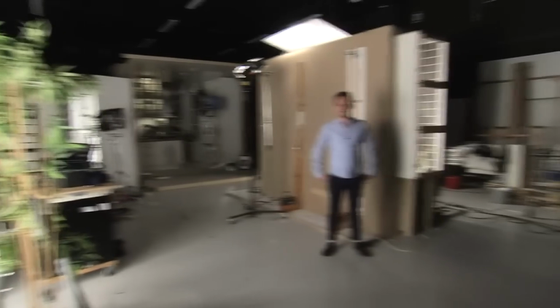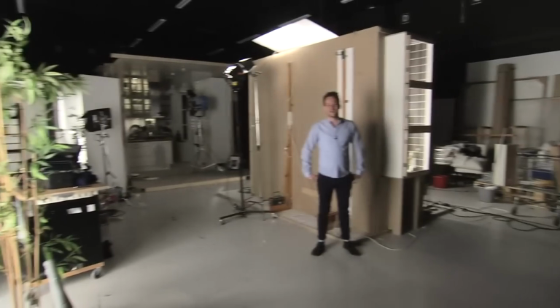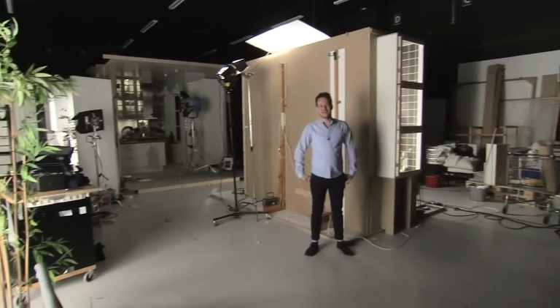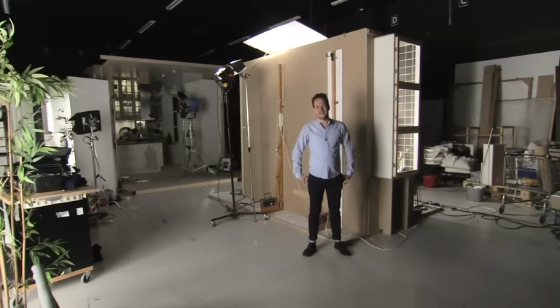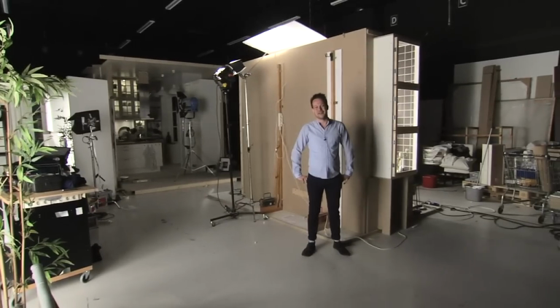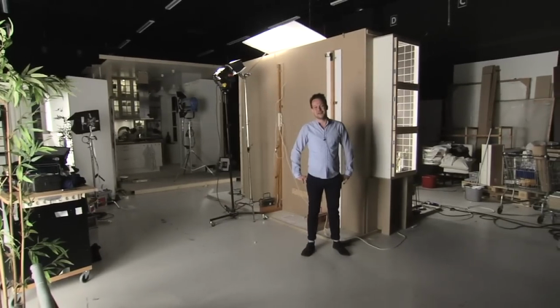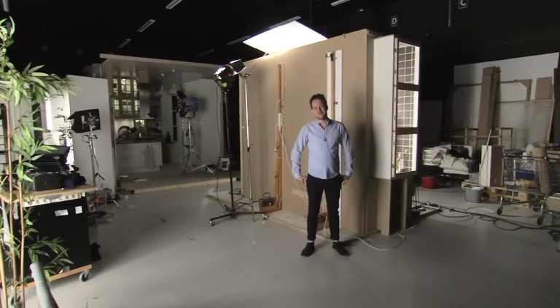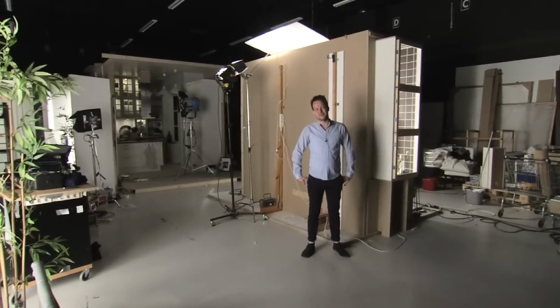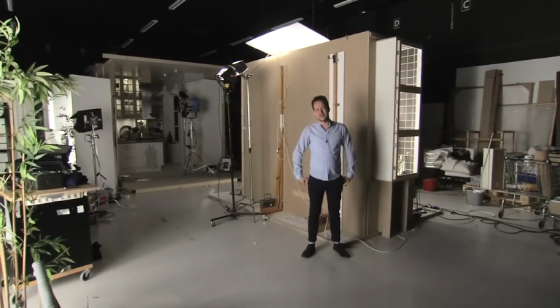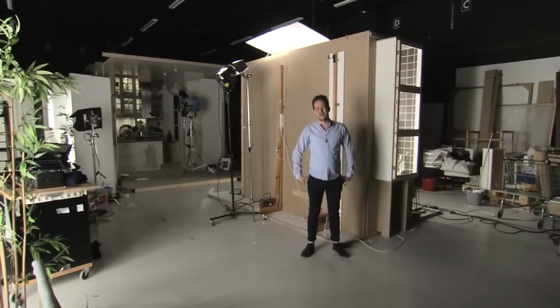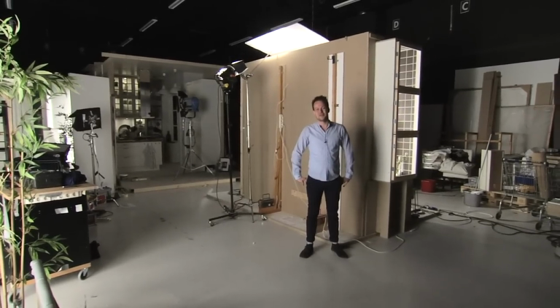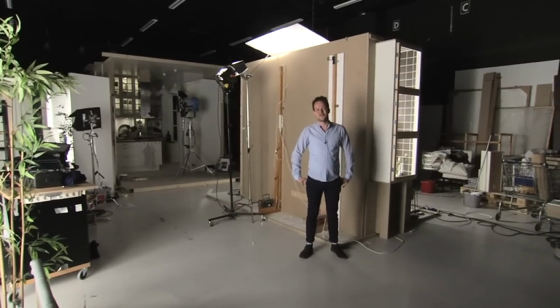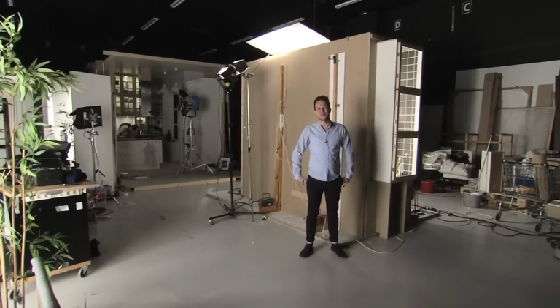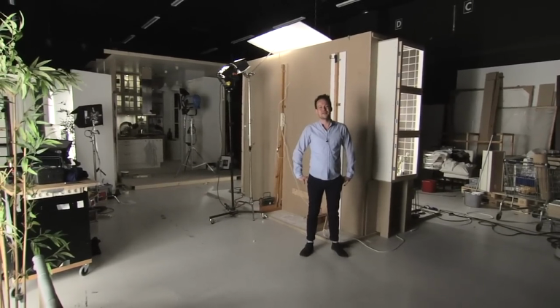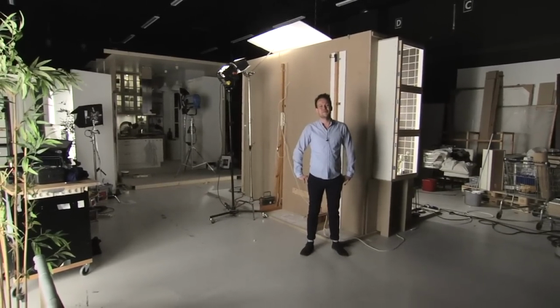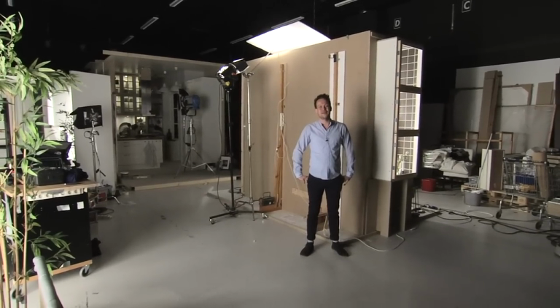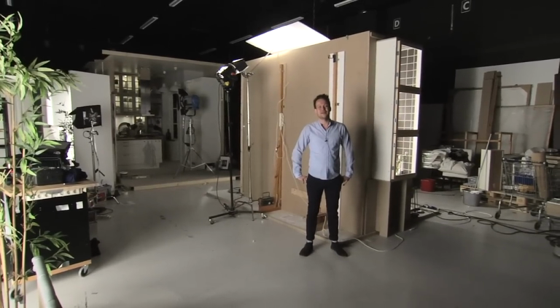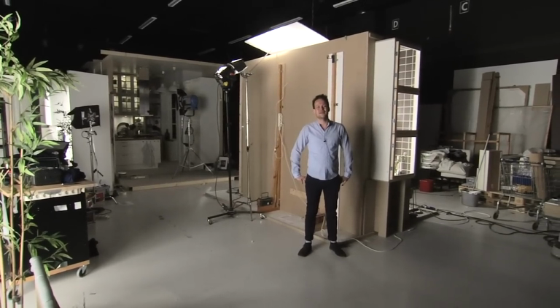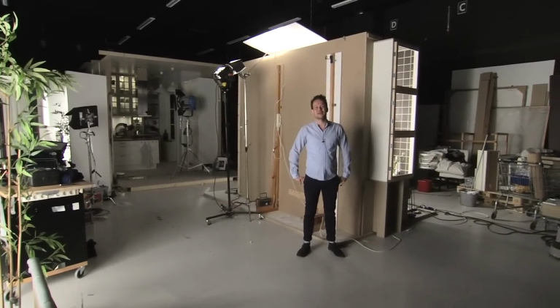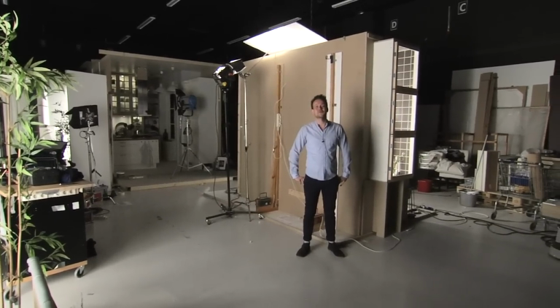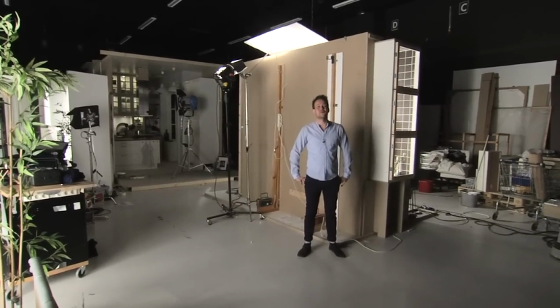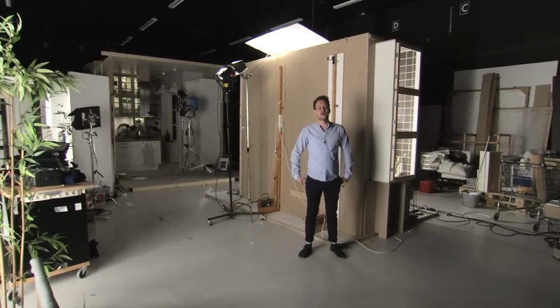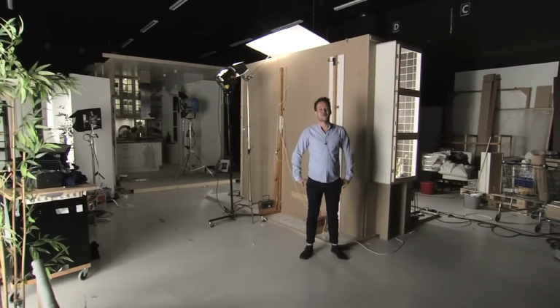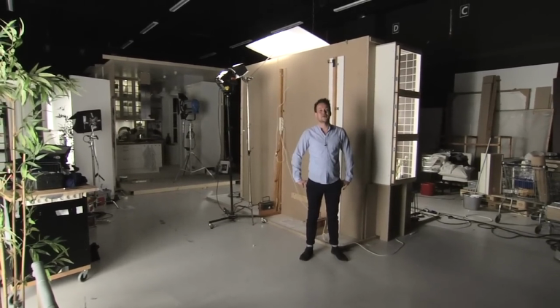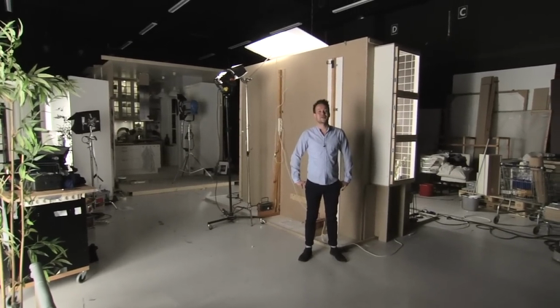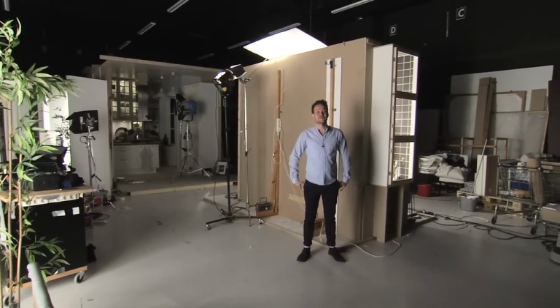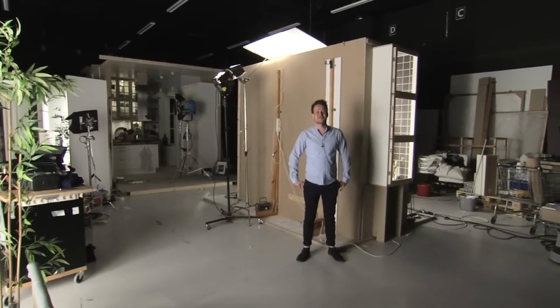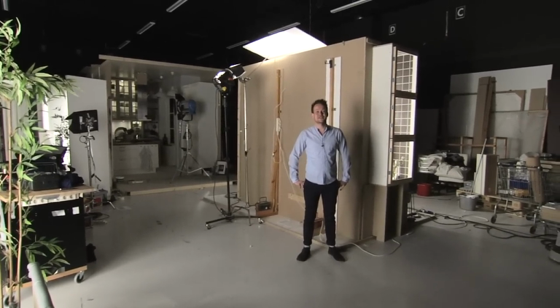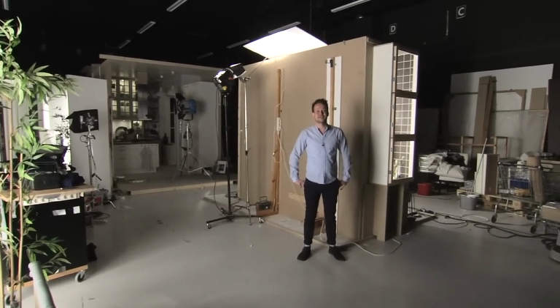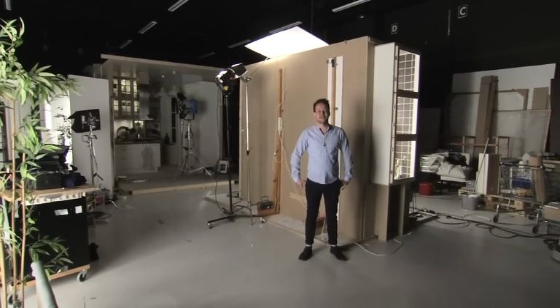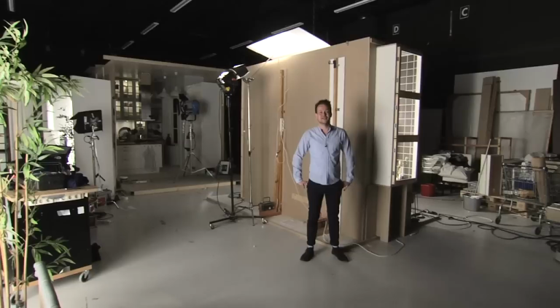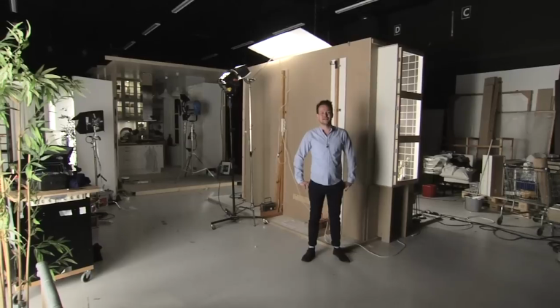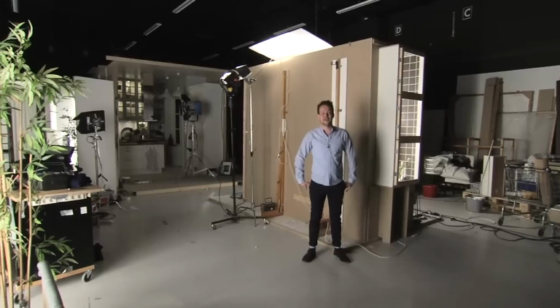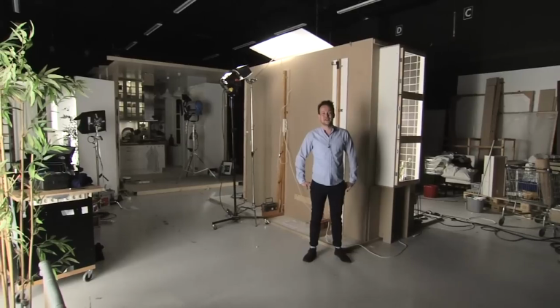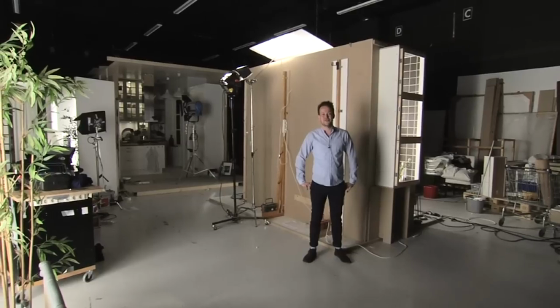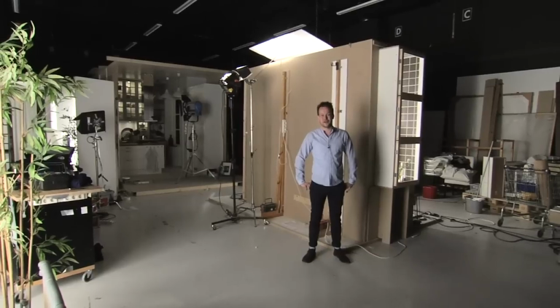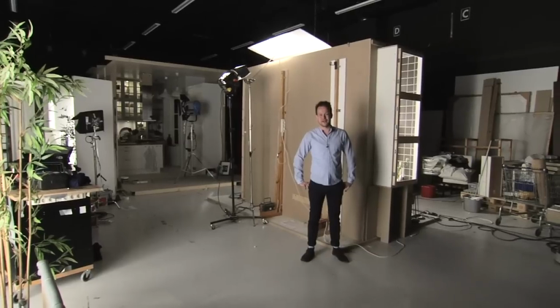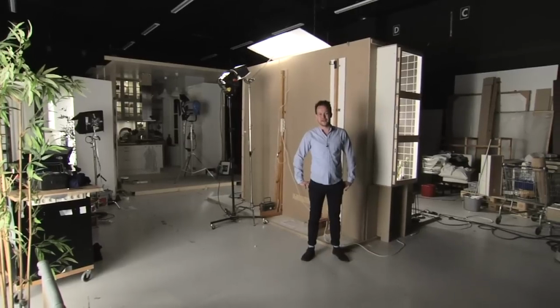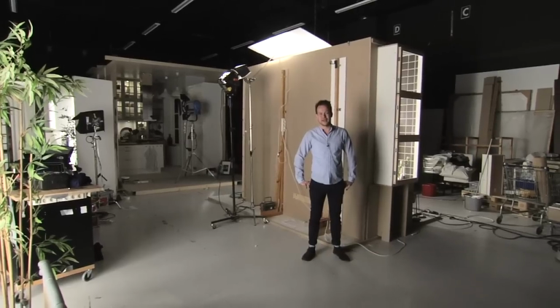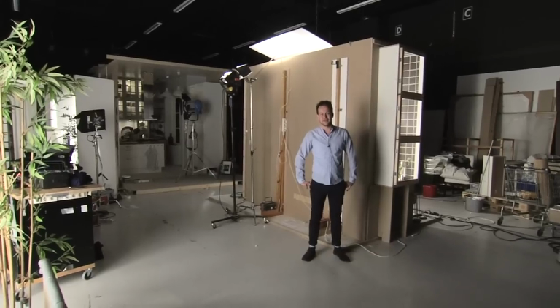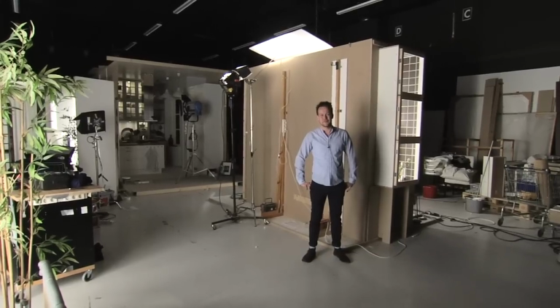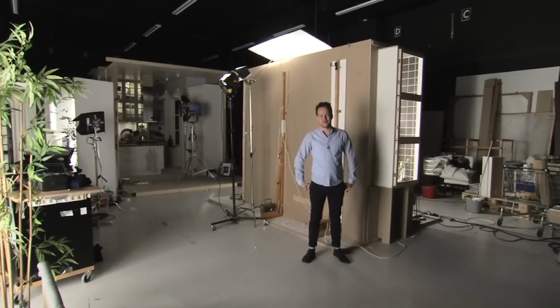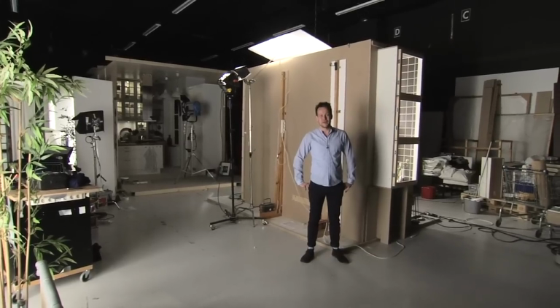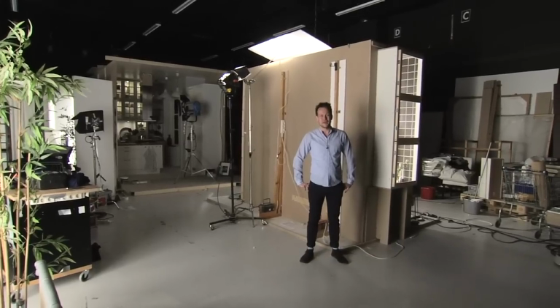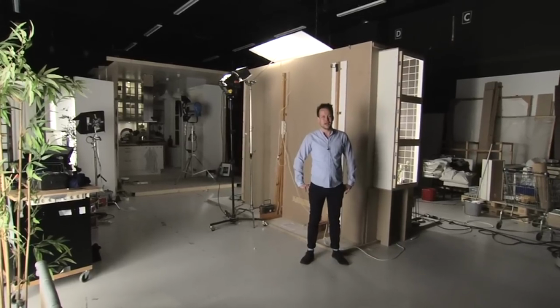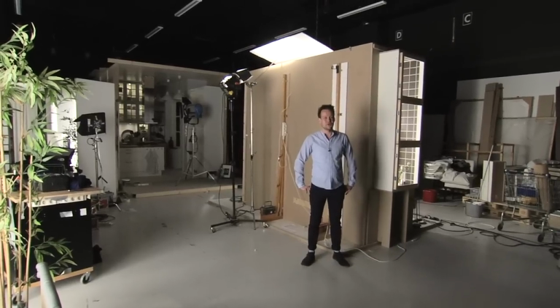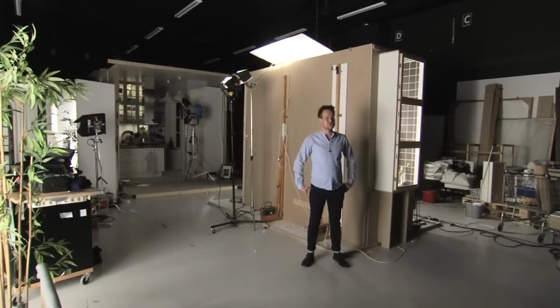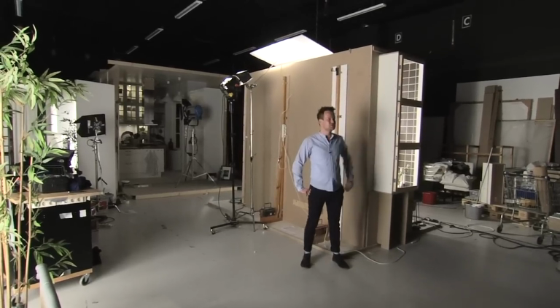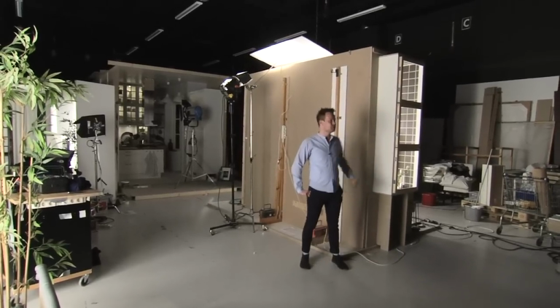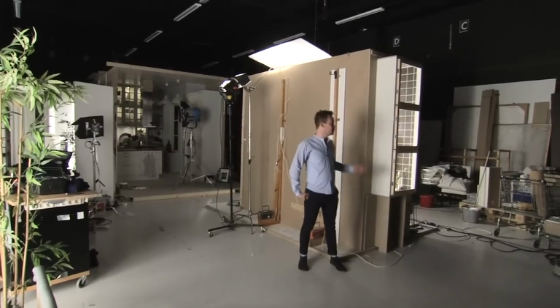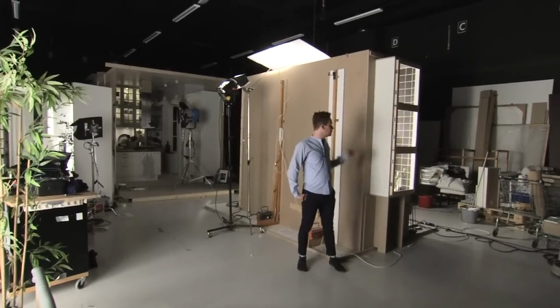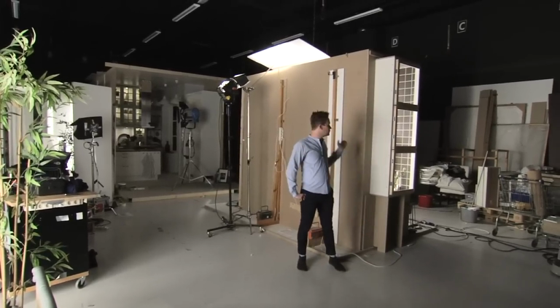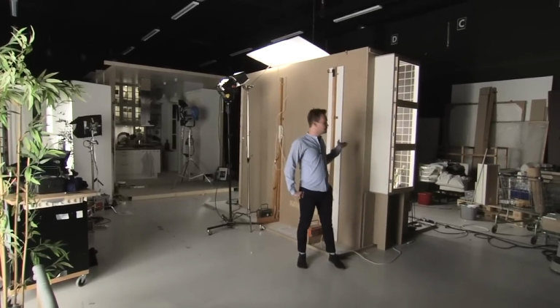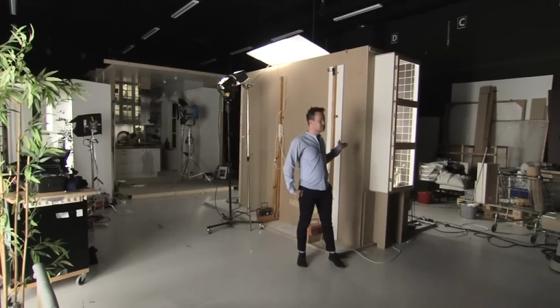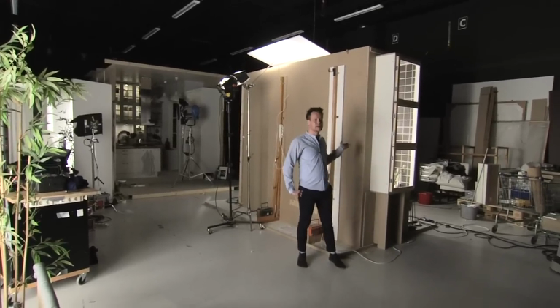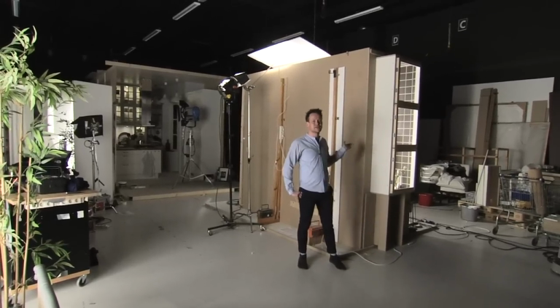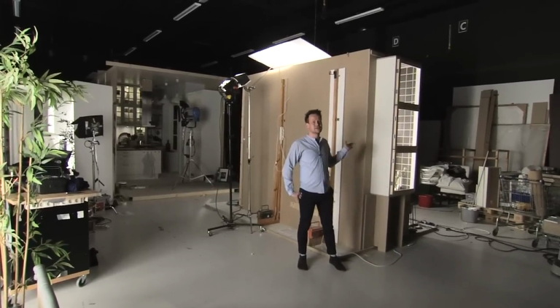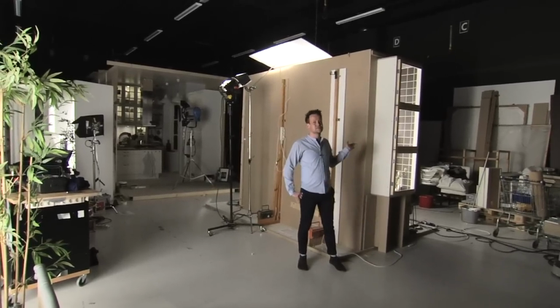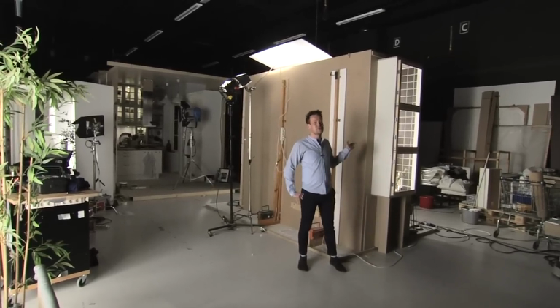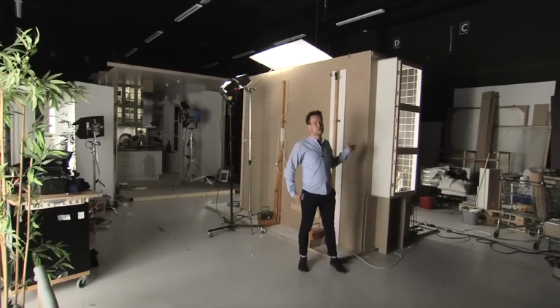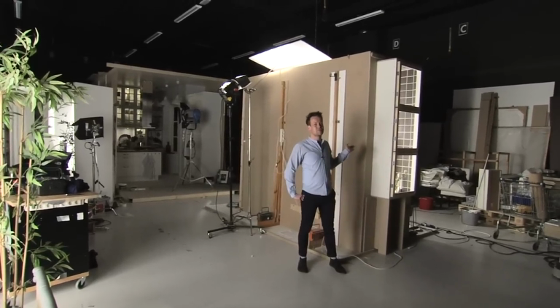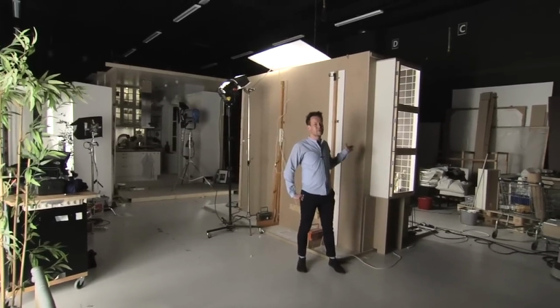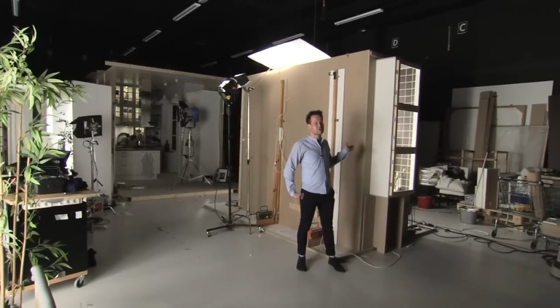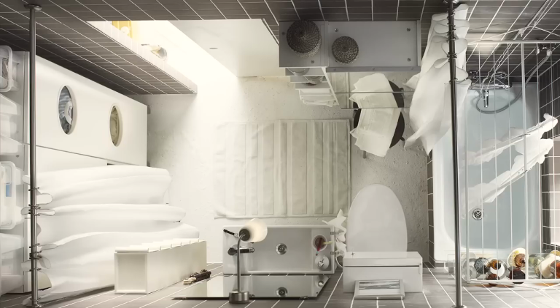Hey, my name is Fredrik Biel. I work as an interior designer for IKEA. I want to show you what we've done in this small box.